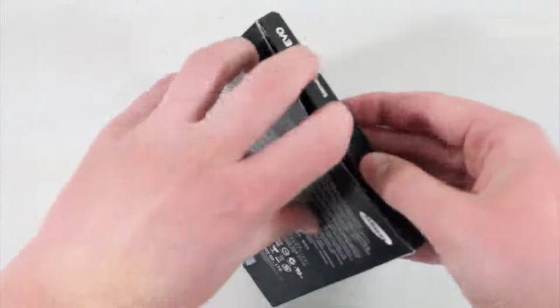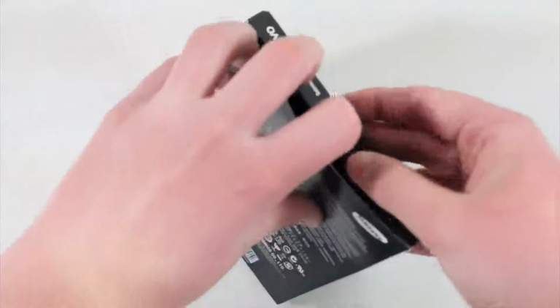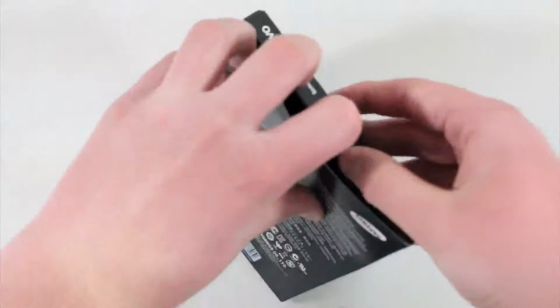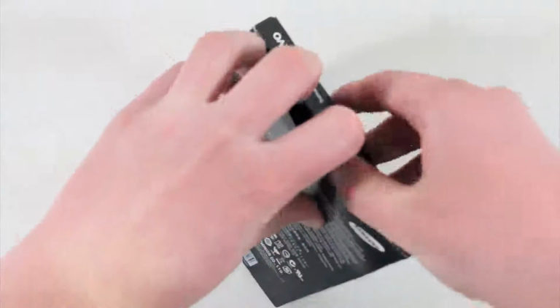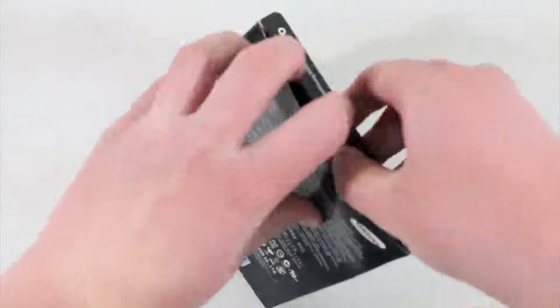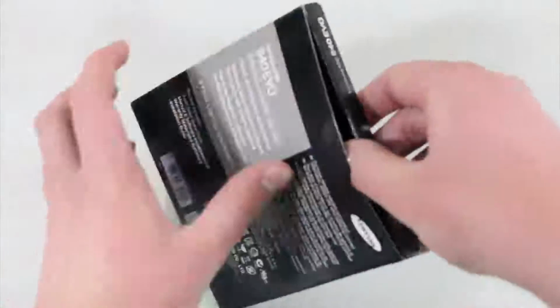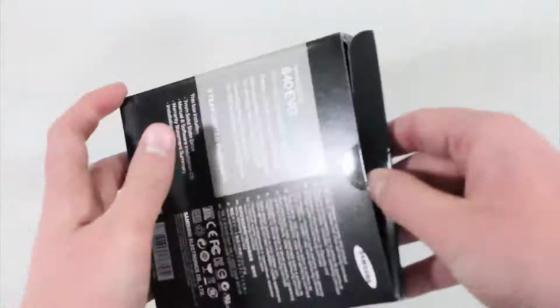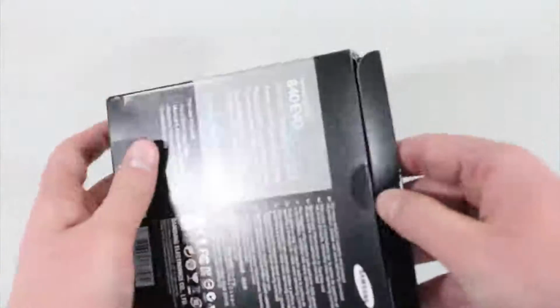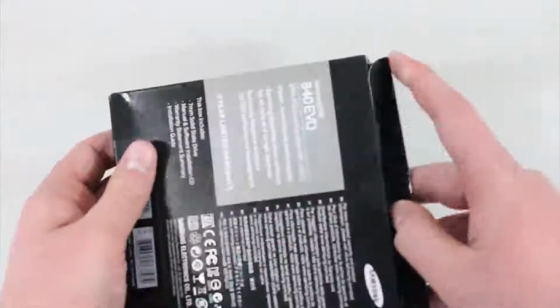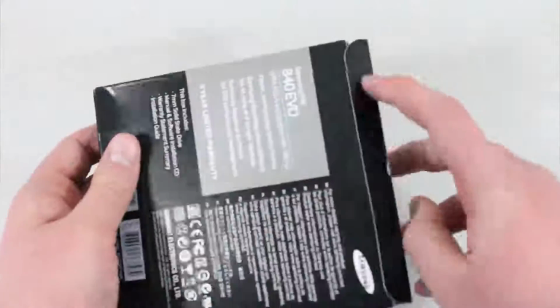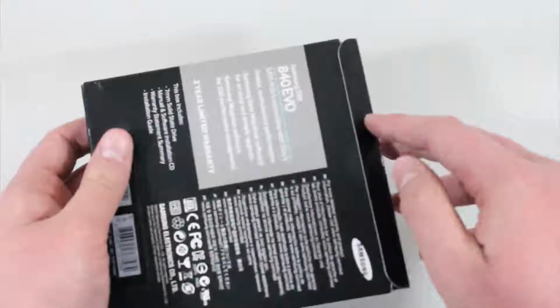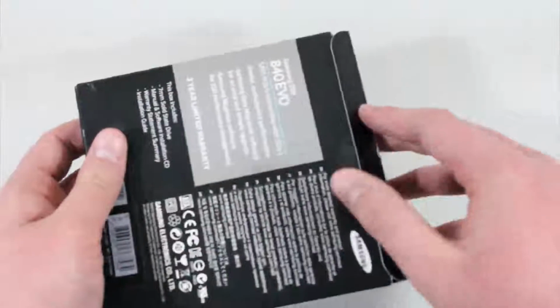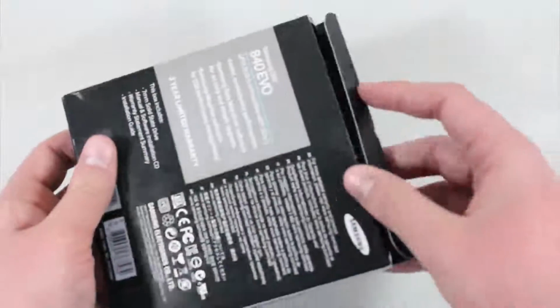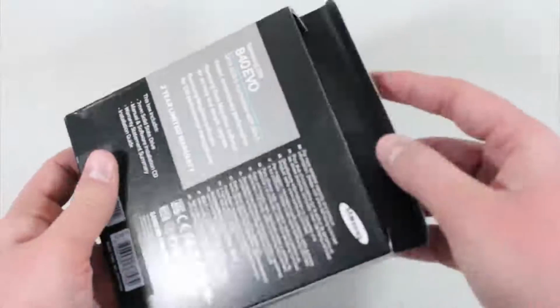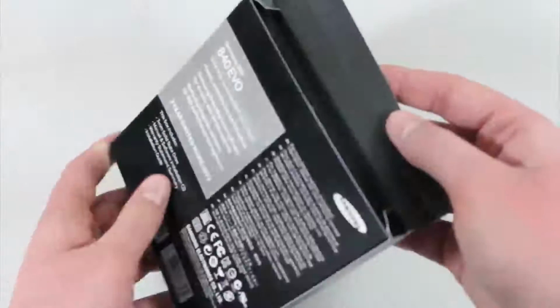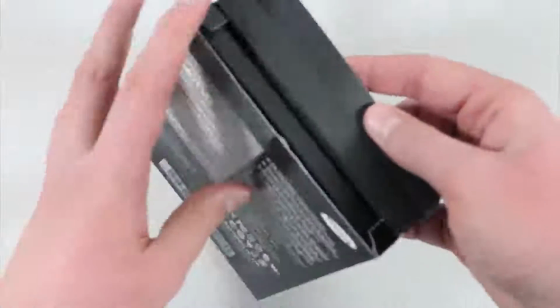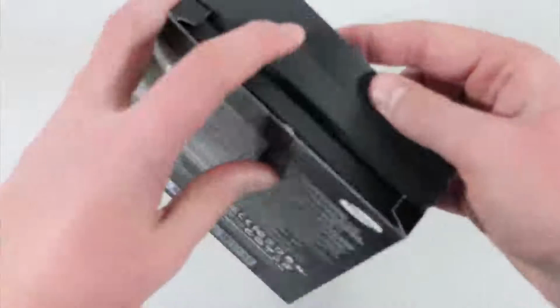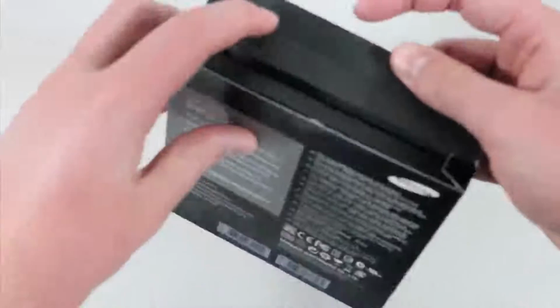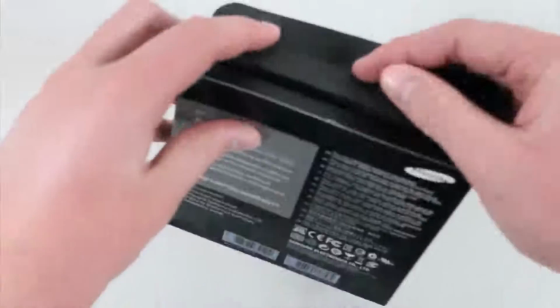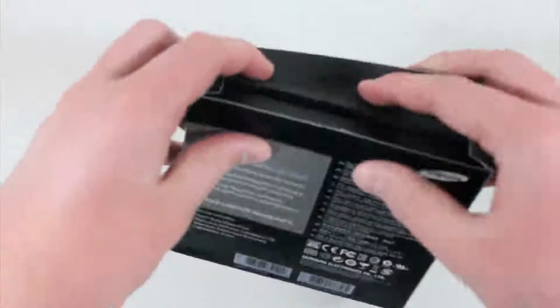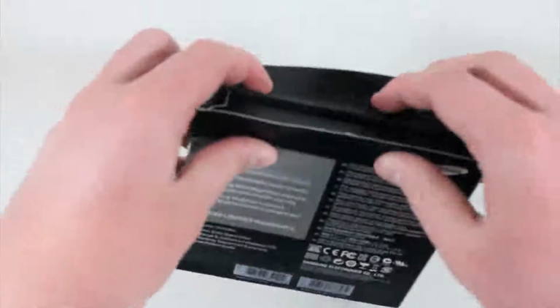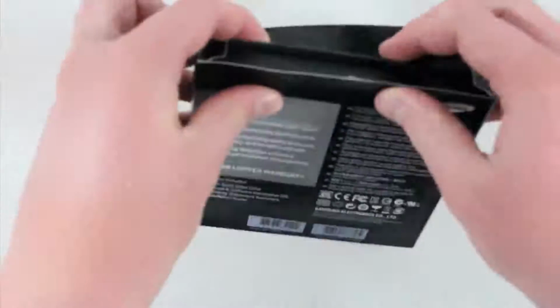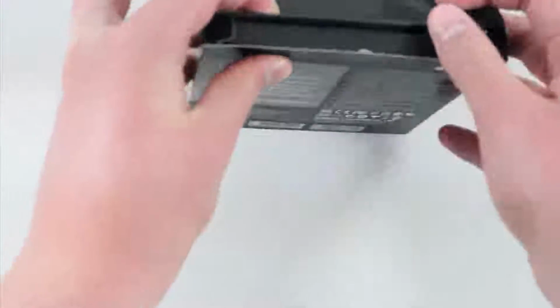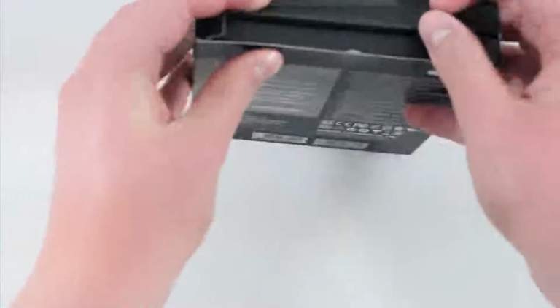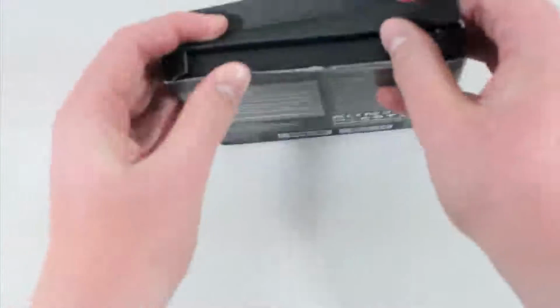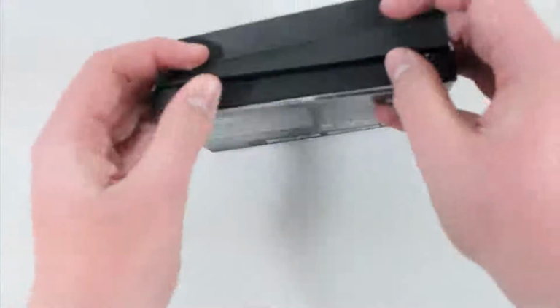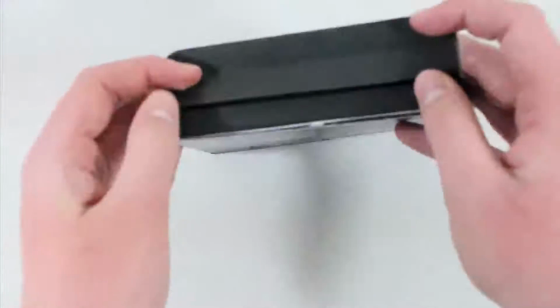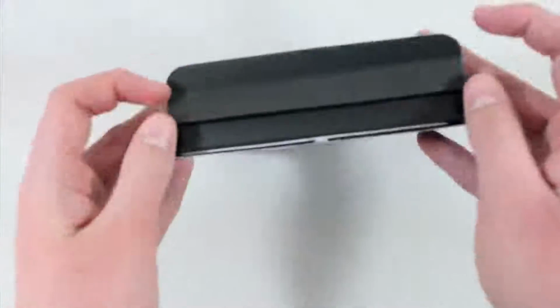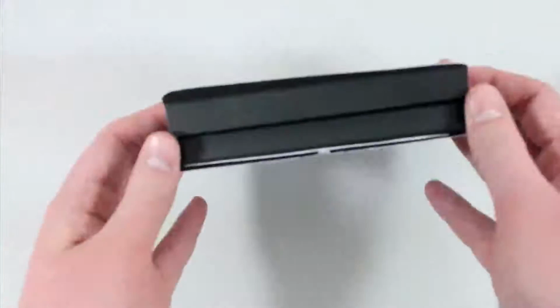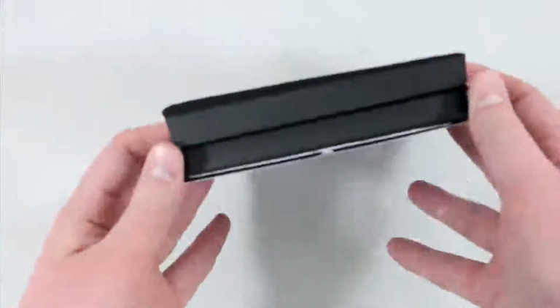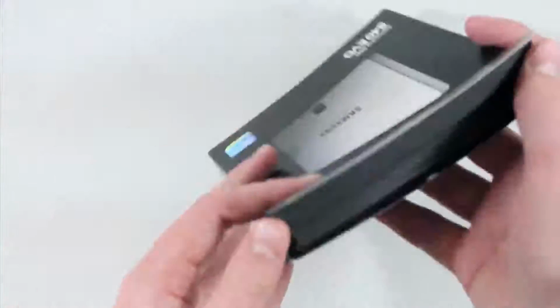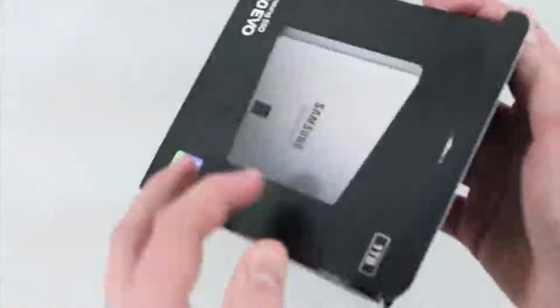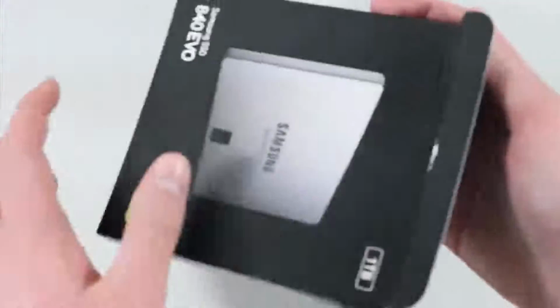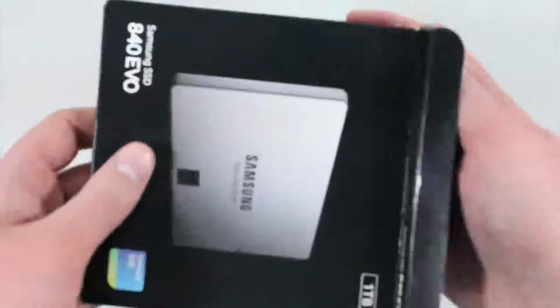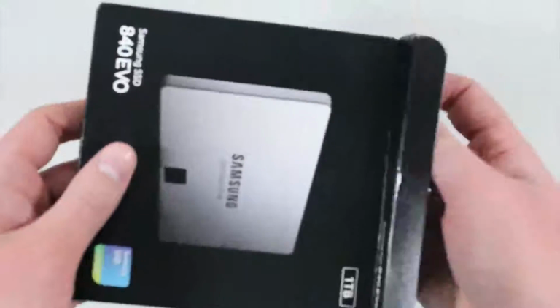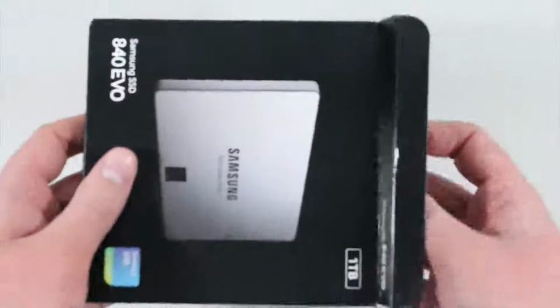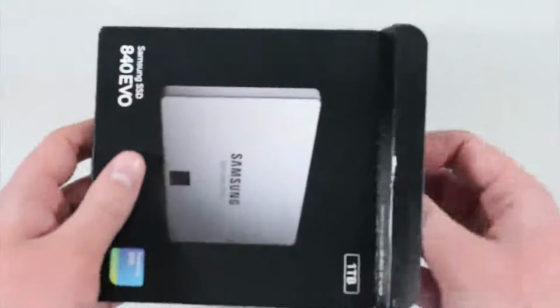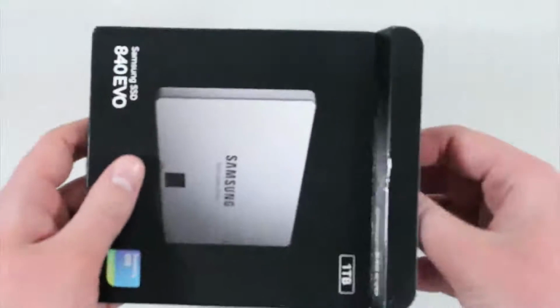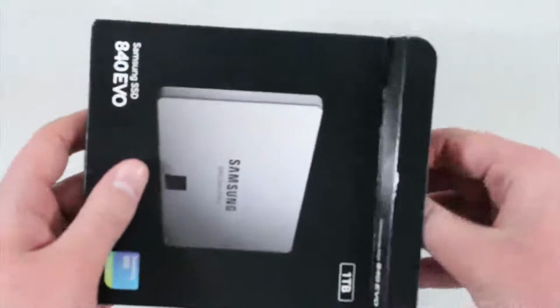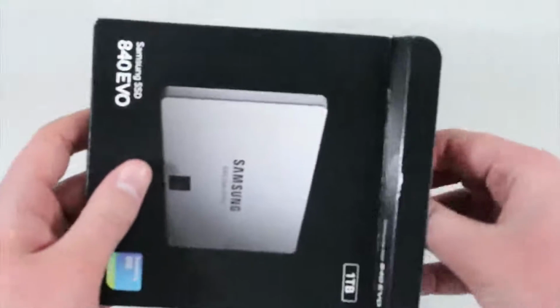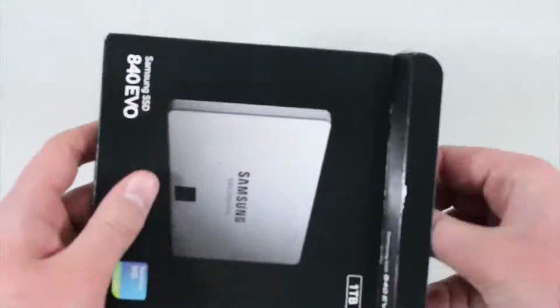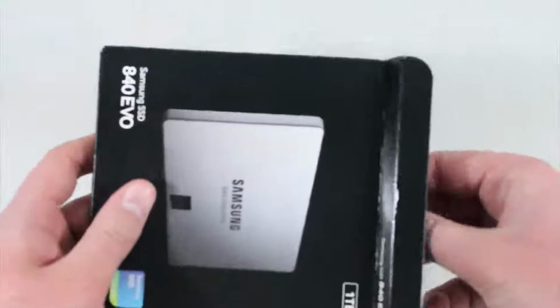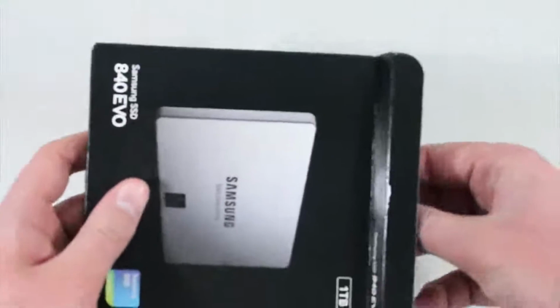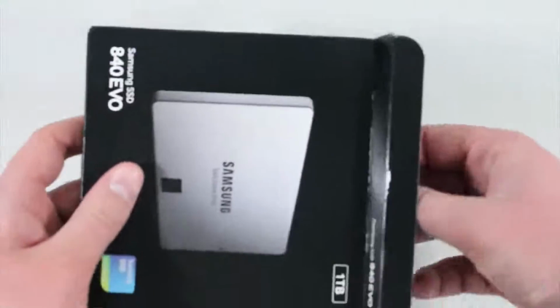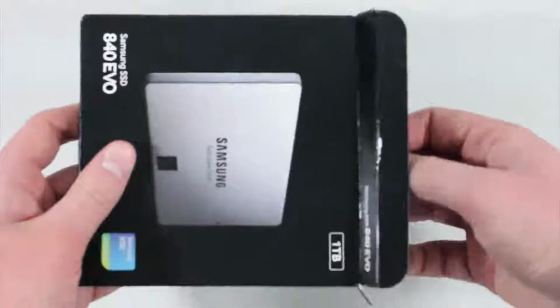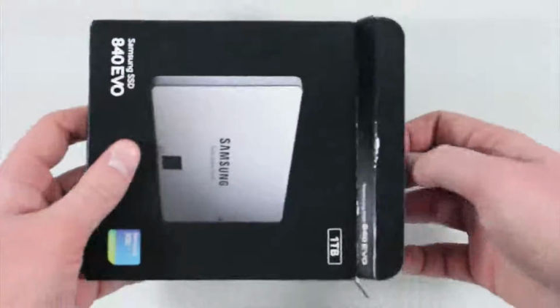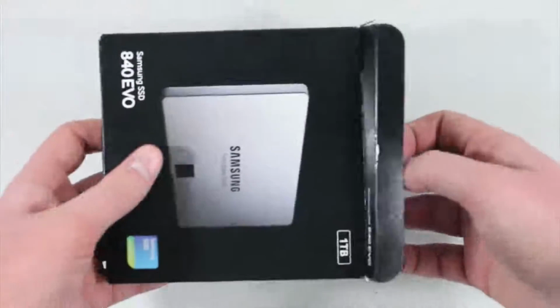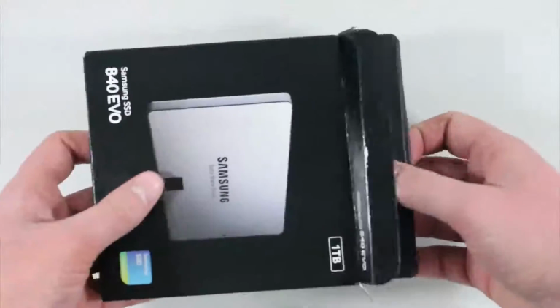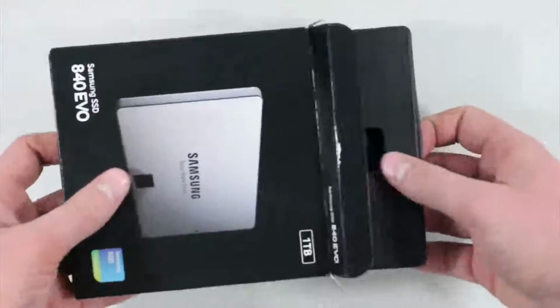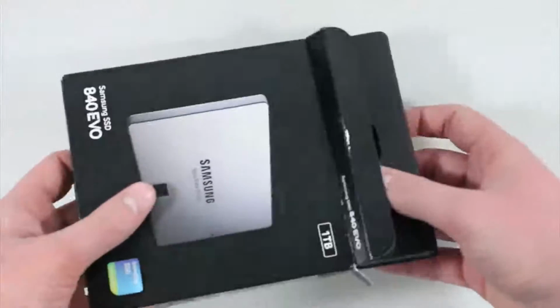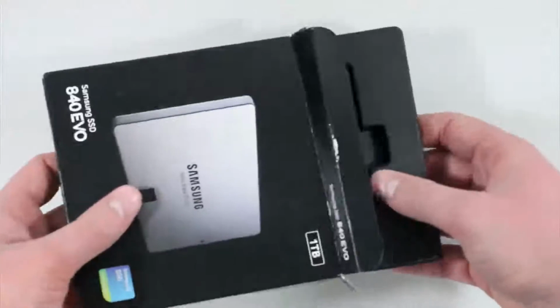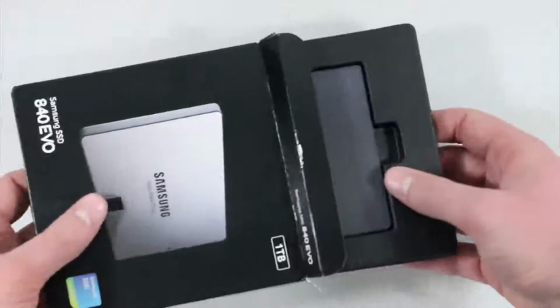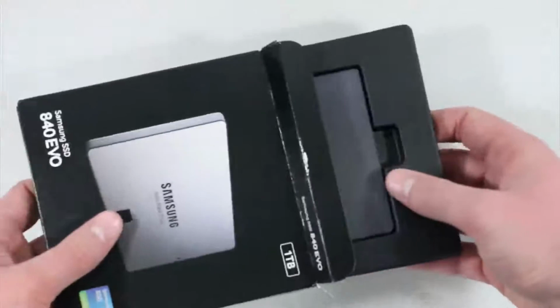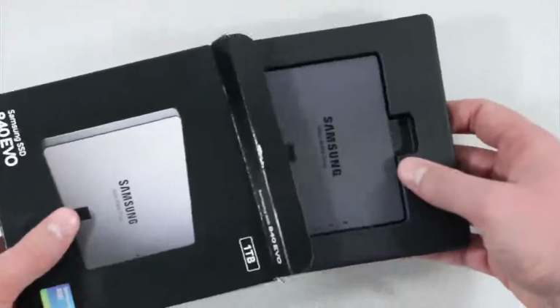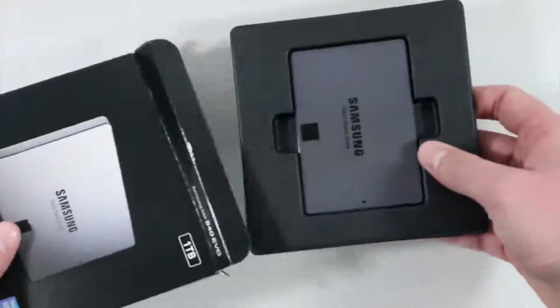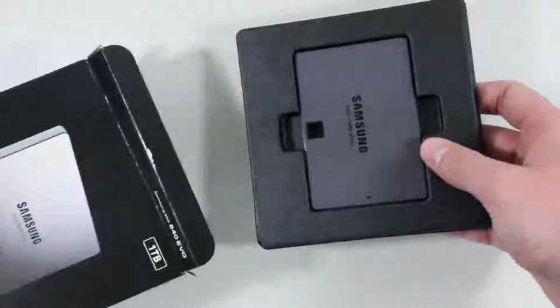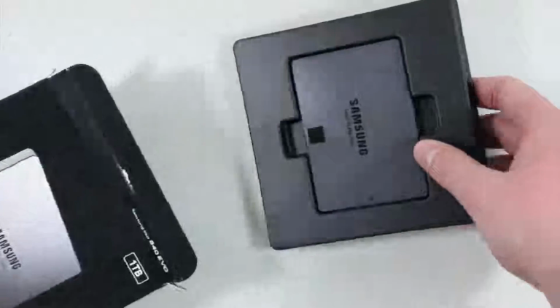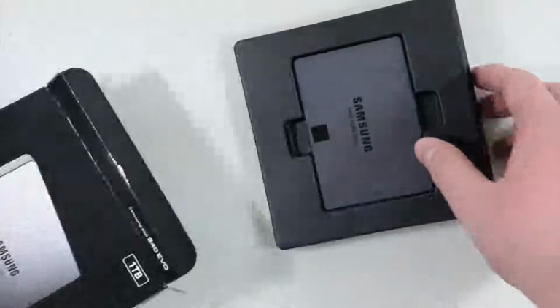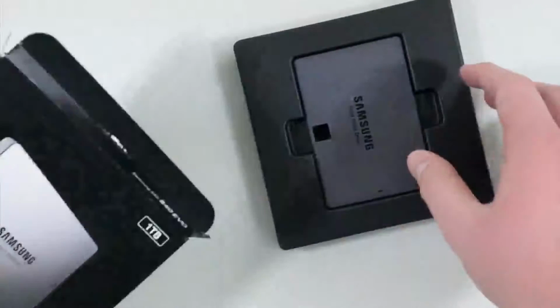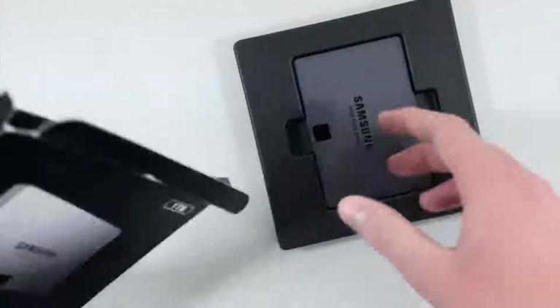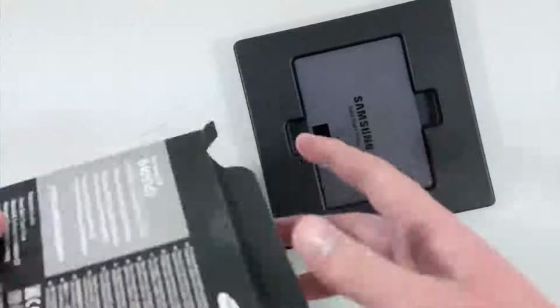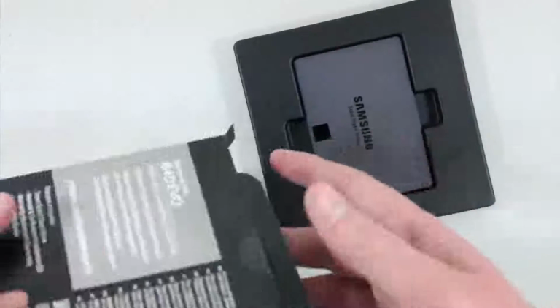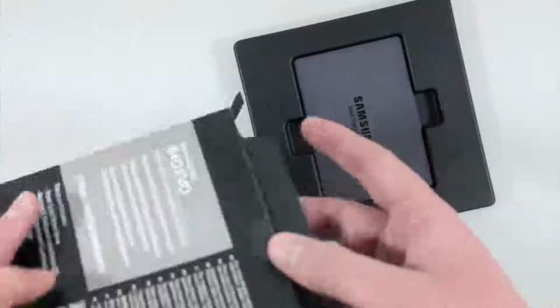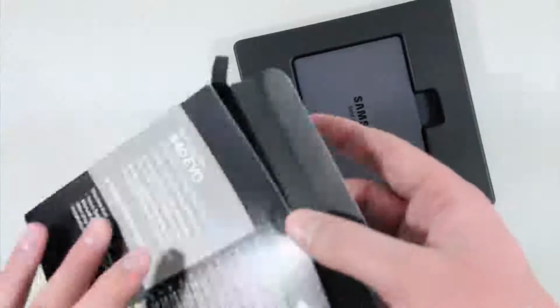I figured I might as well unbox it anyways because you guys tend to like those videos. So let's see what we do get inside, if we get anything other than just the SSD itself.